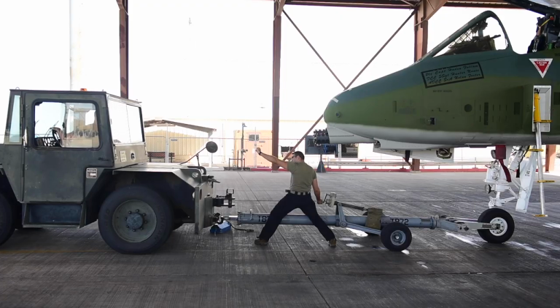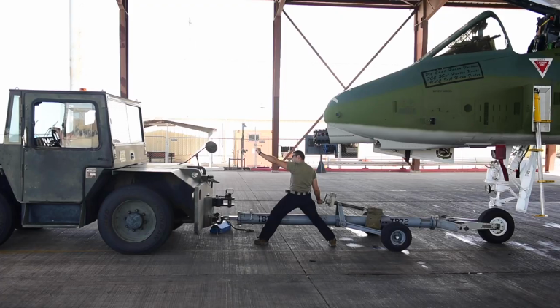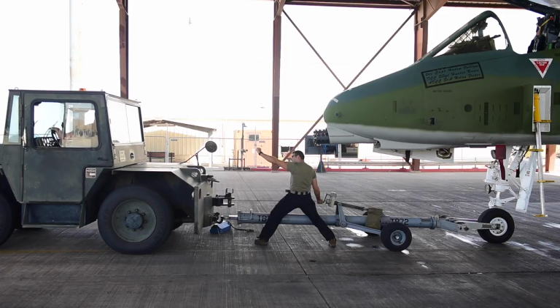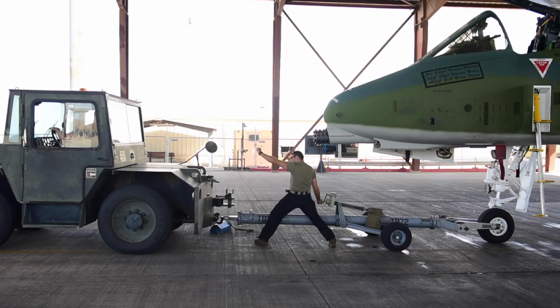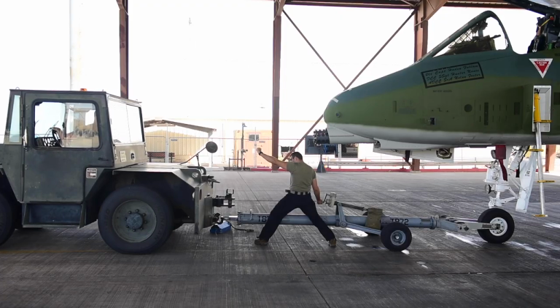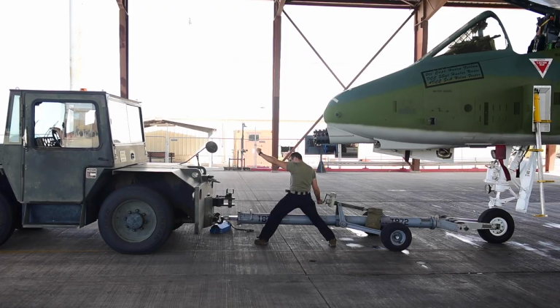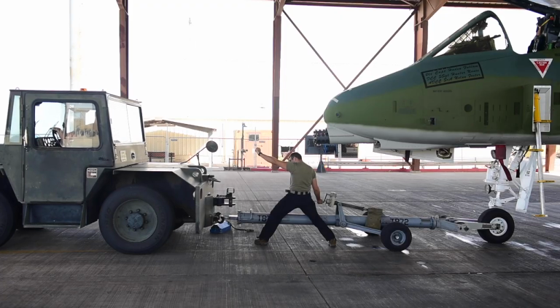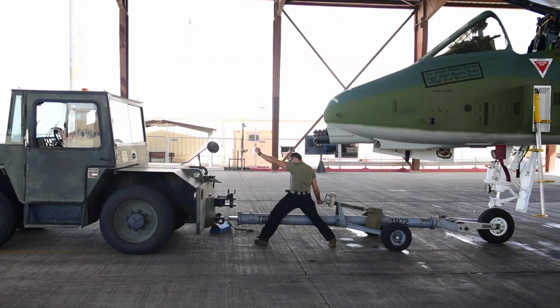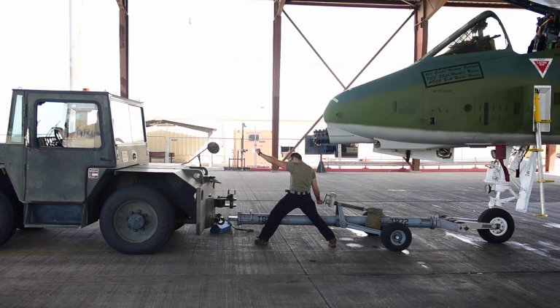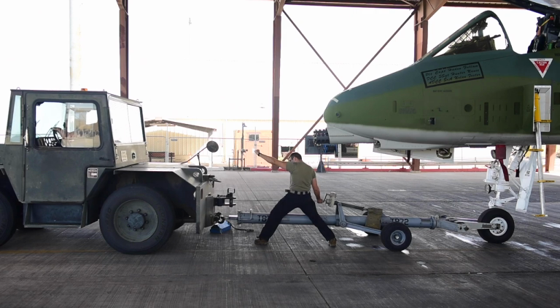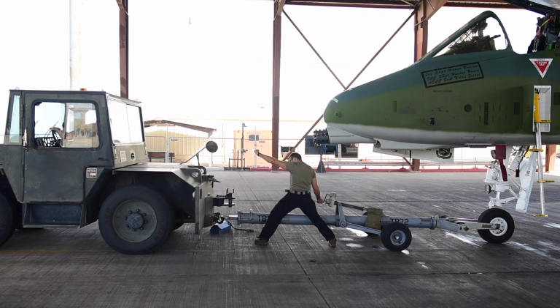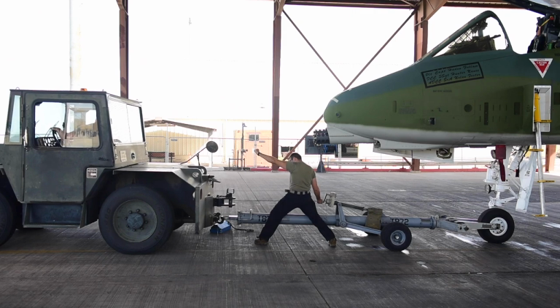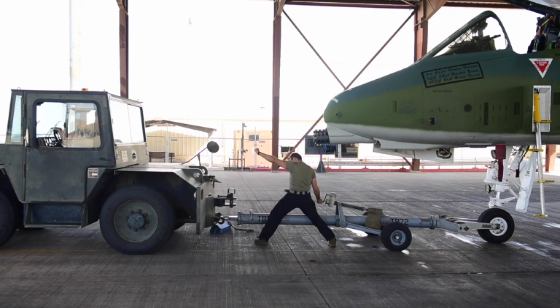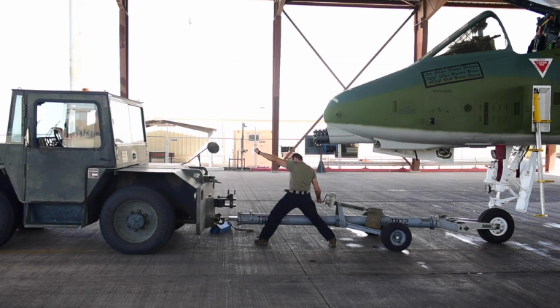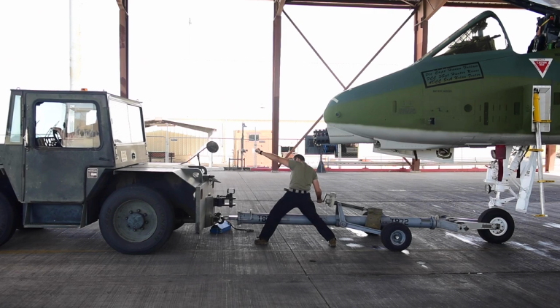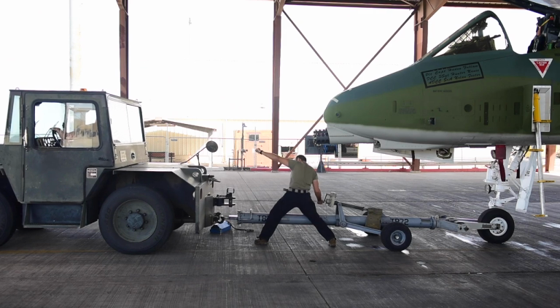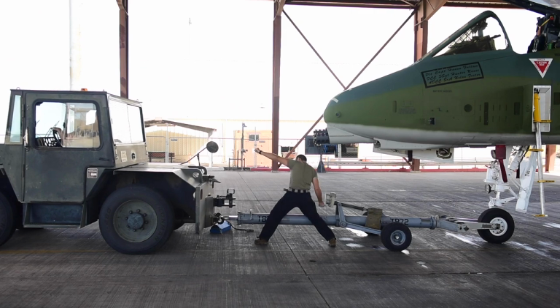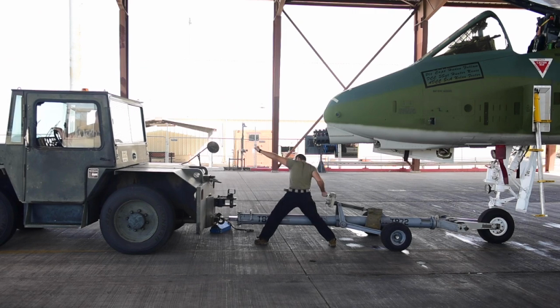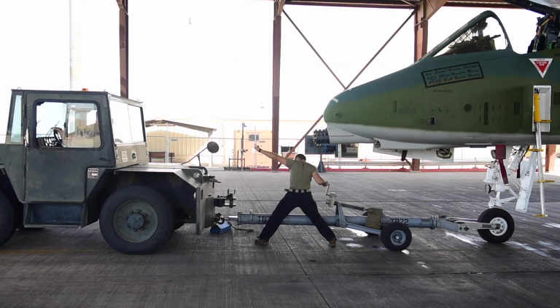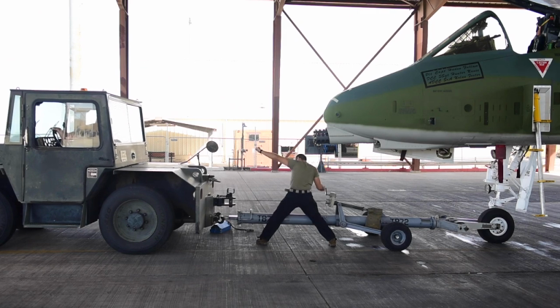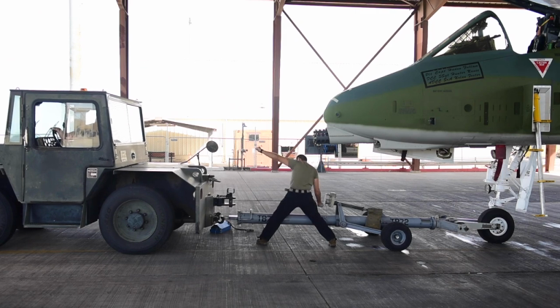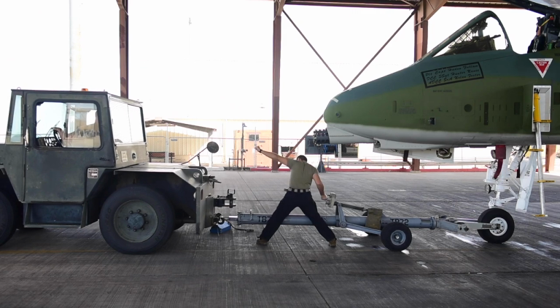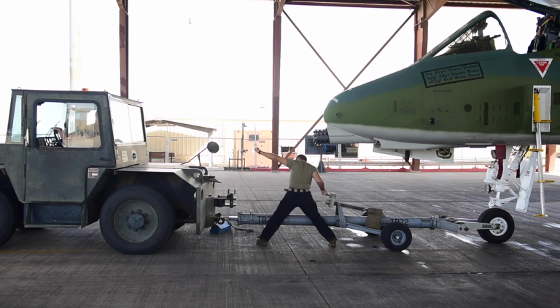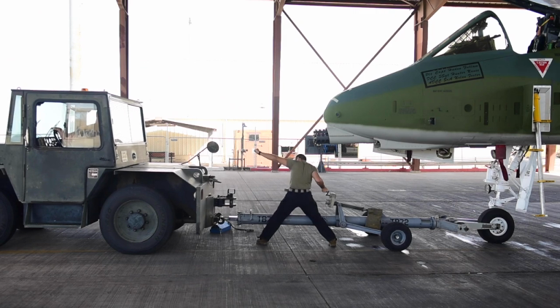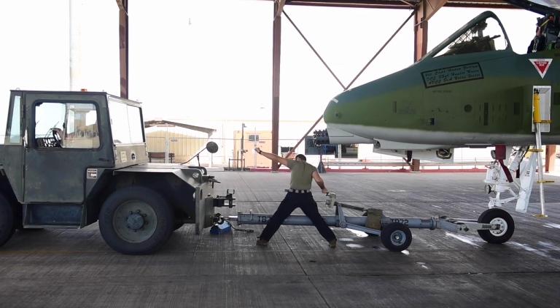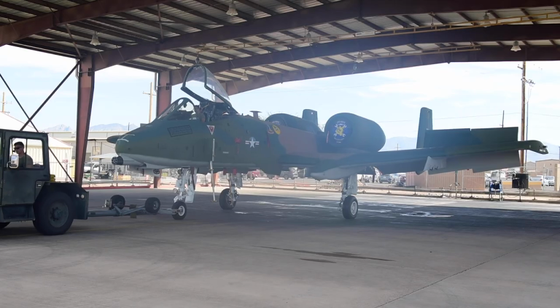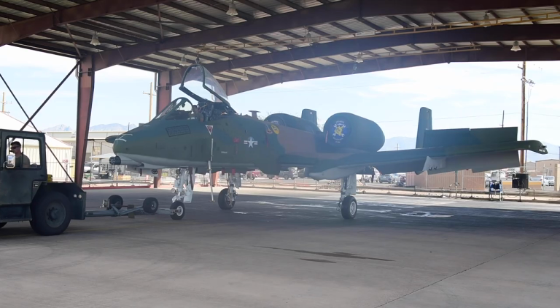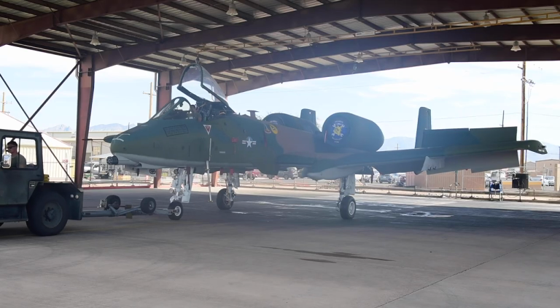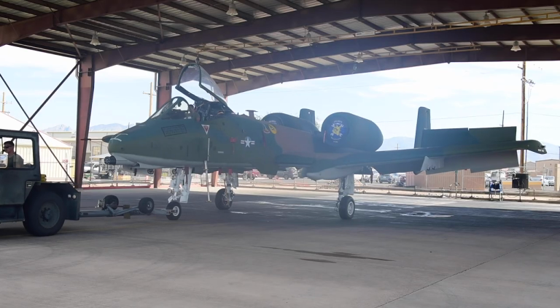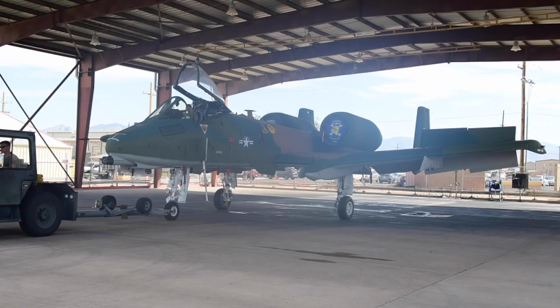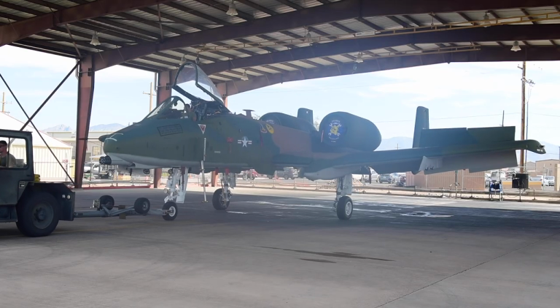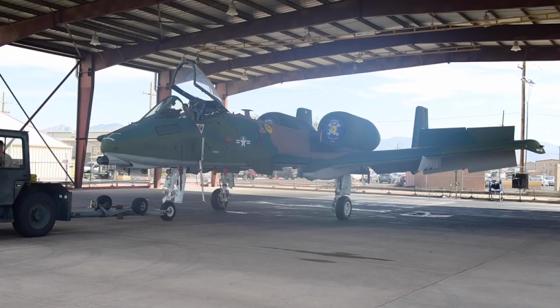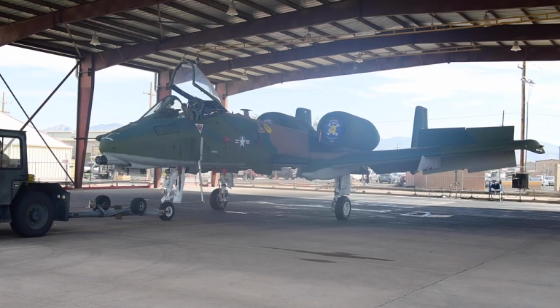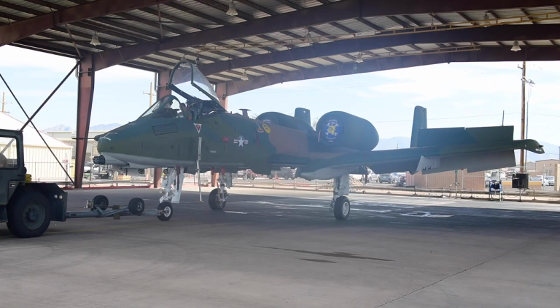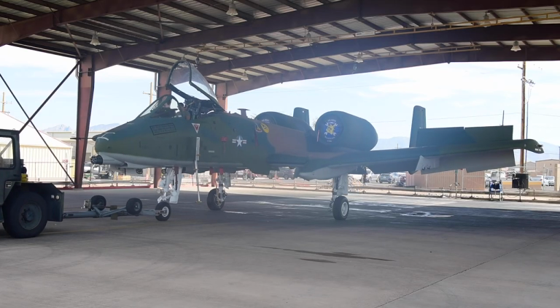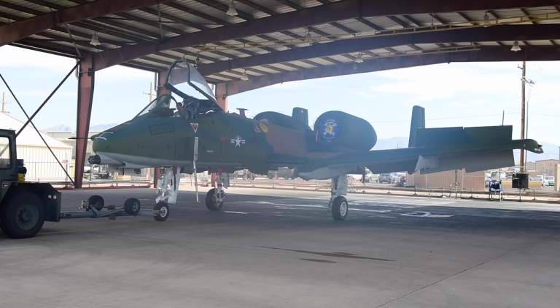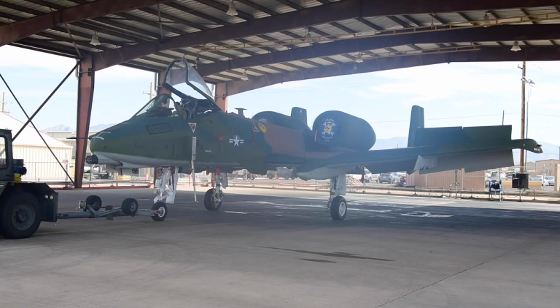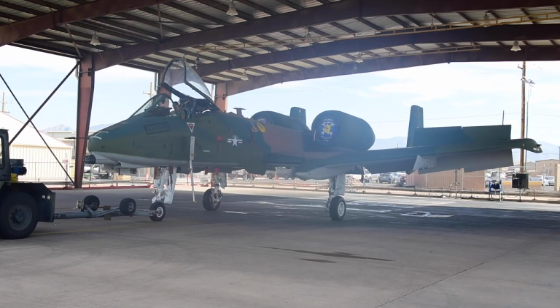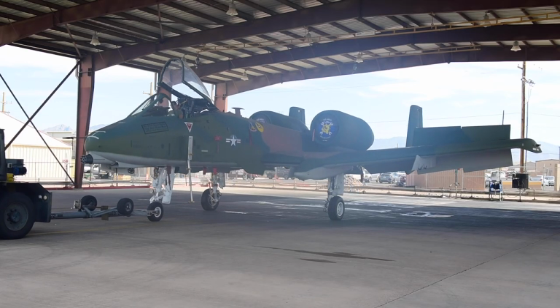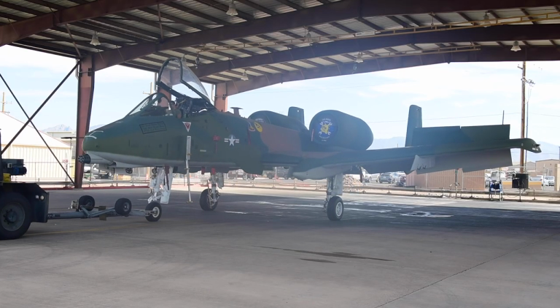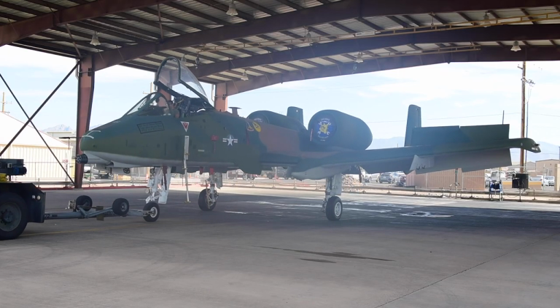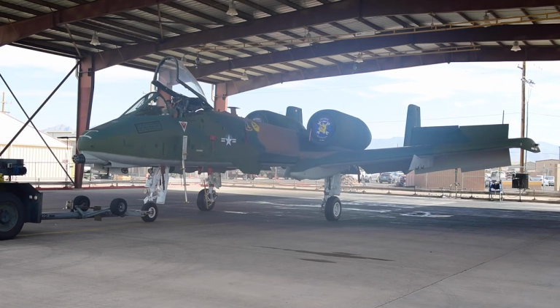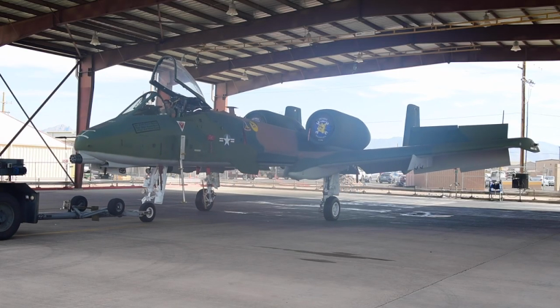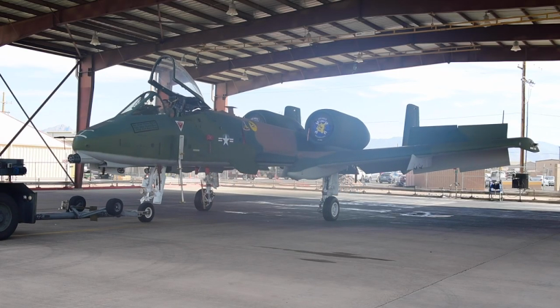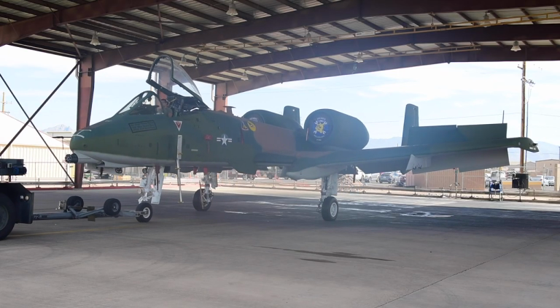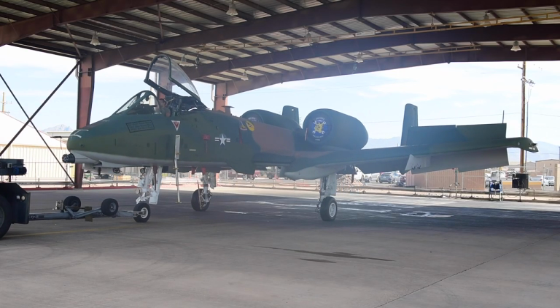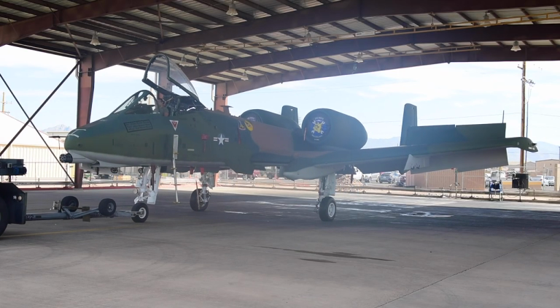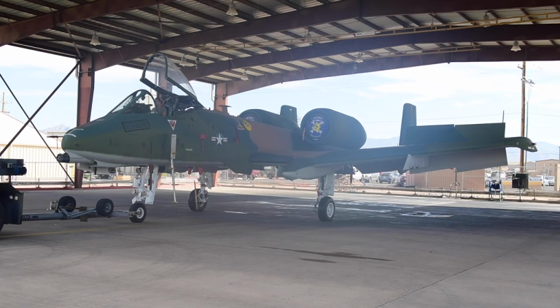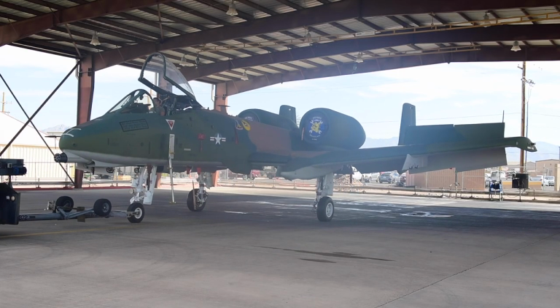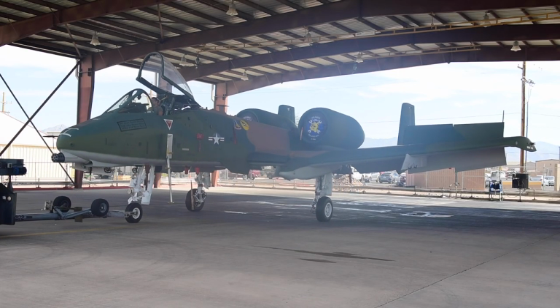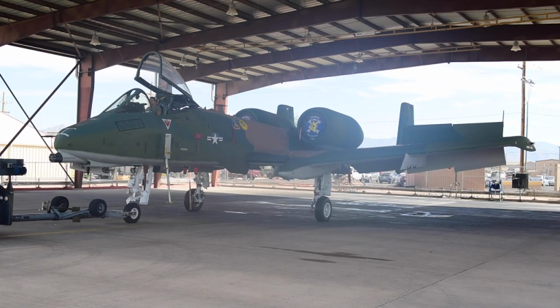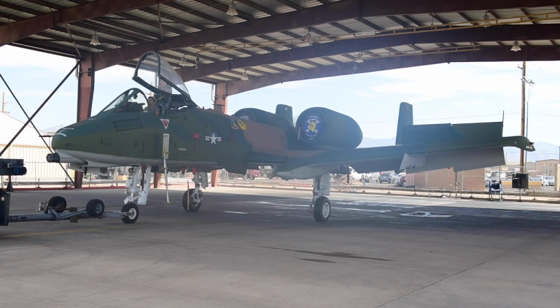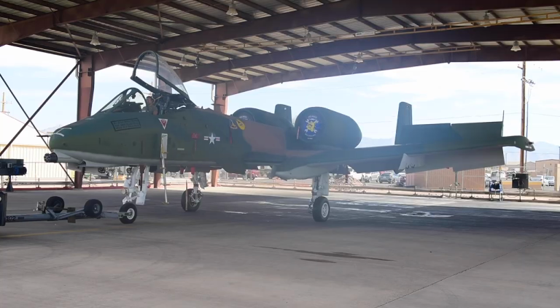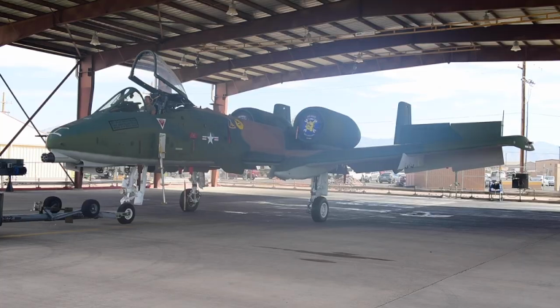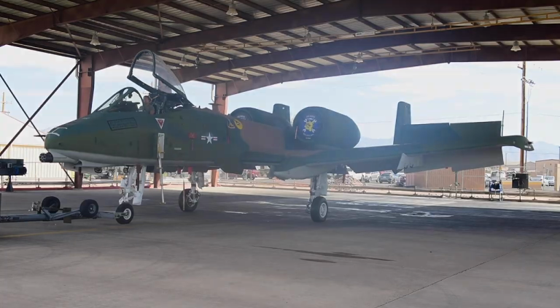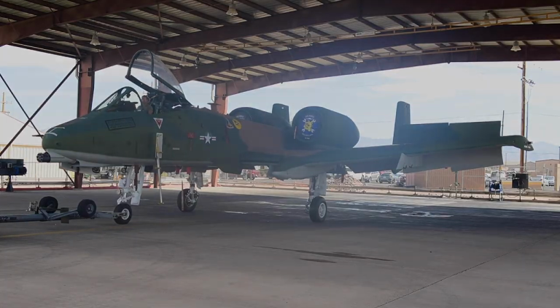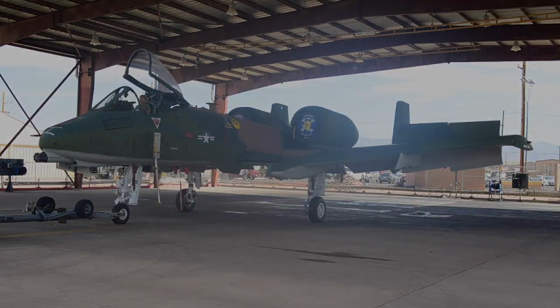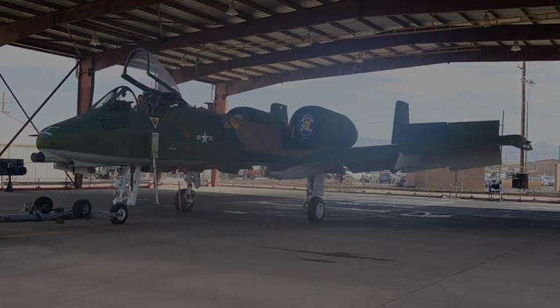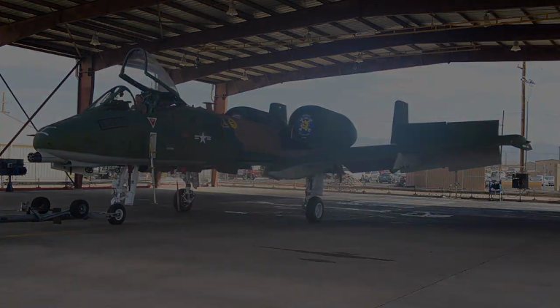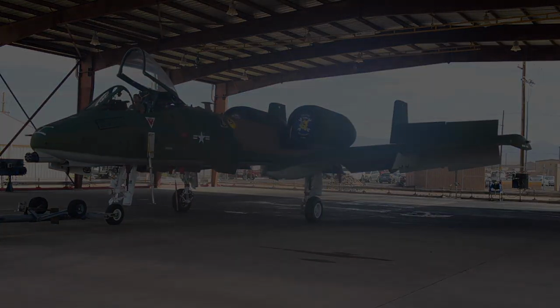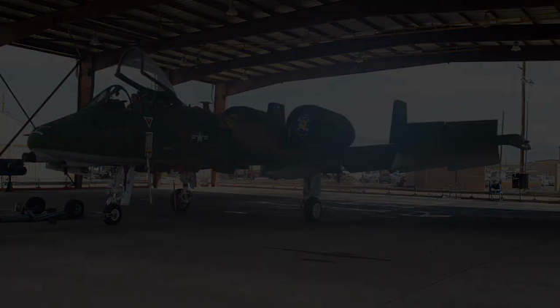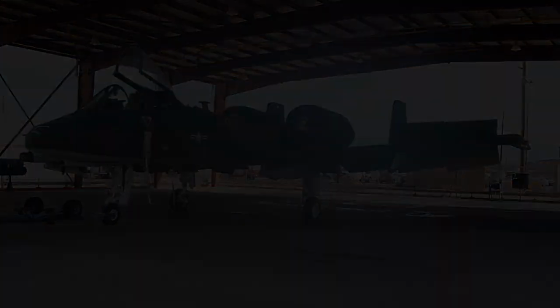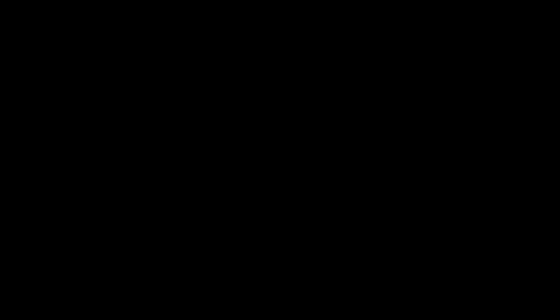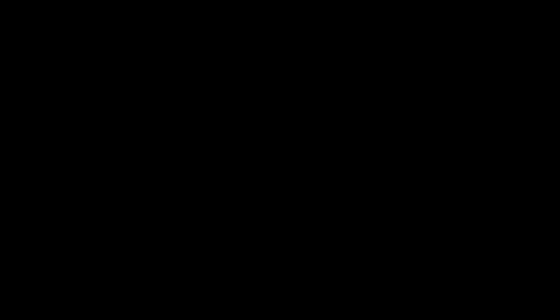Our names are on the side of it, so you want to have a sense of pride in what you do. We don't let the jet leave unless we are 100% content with the outcome.